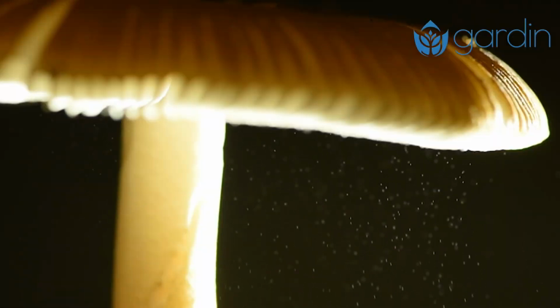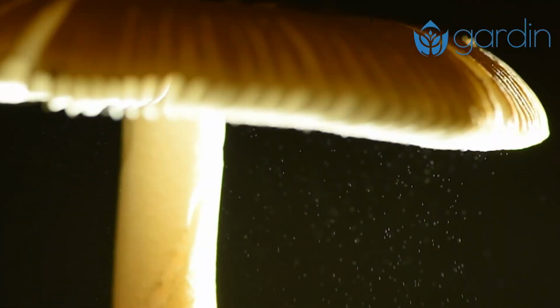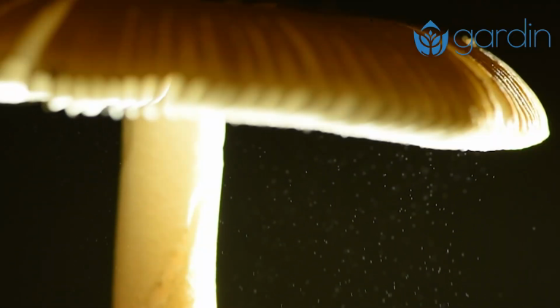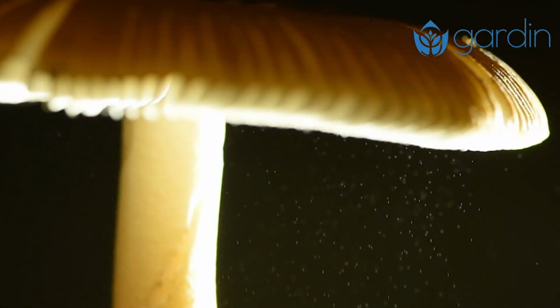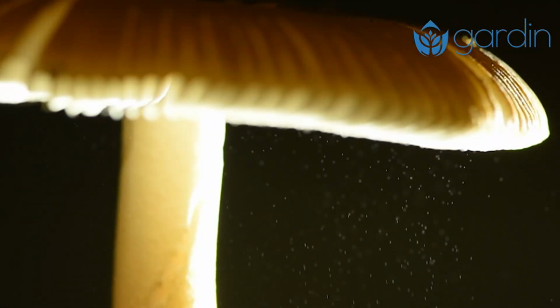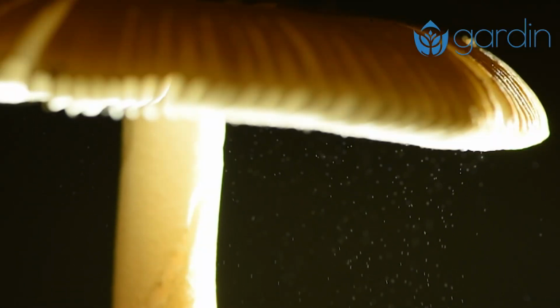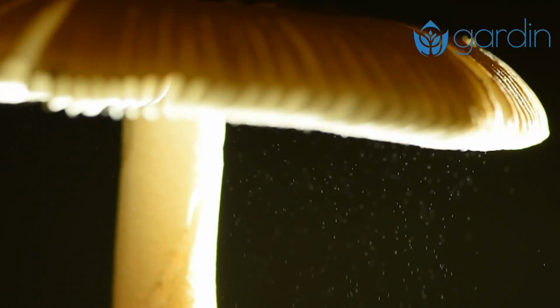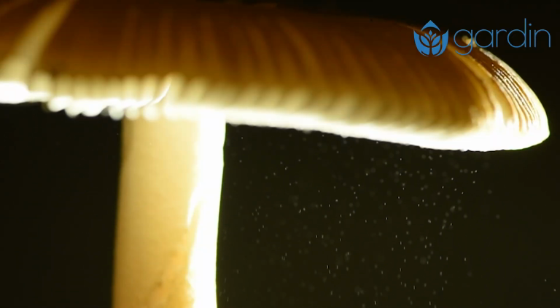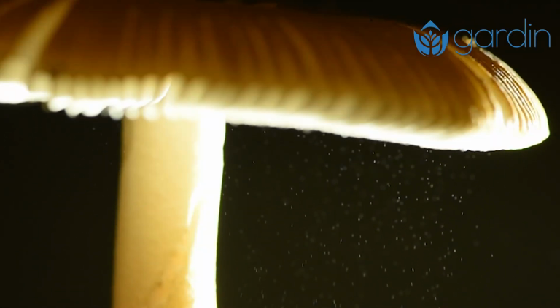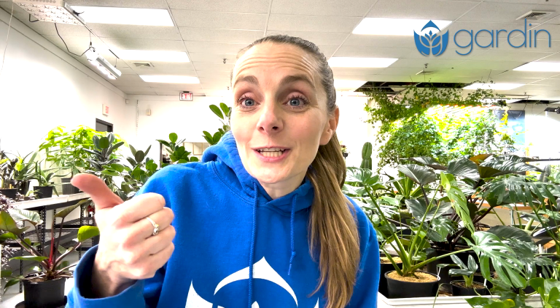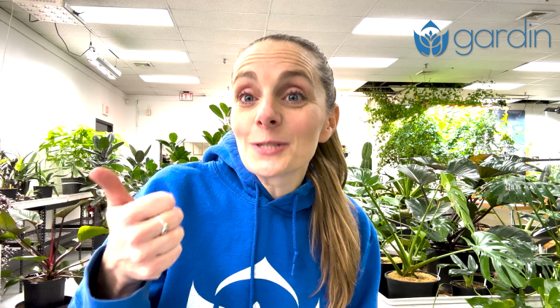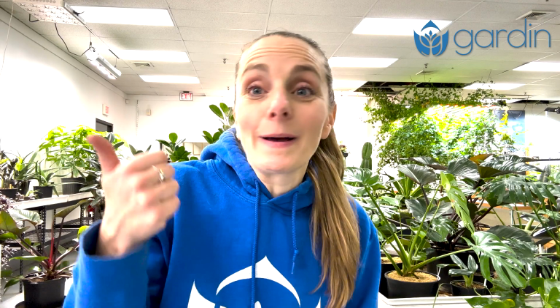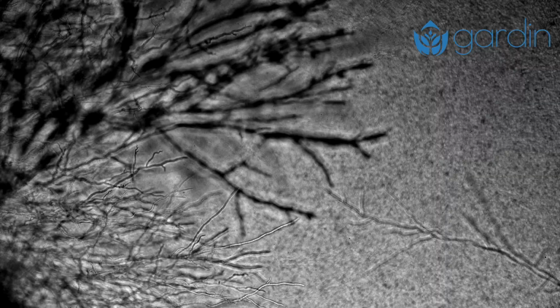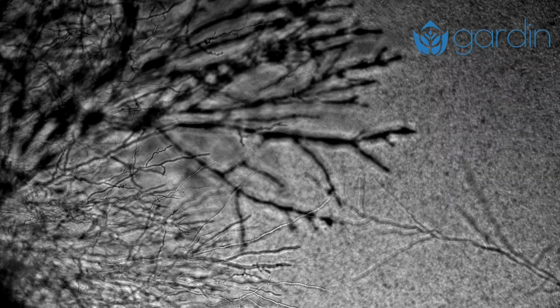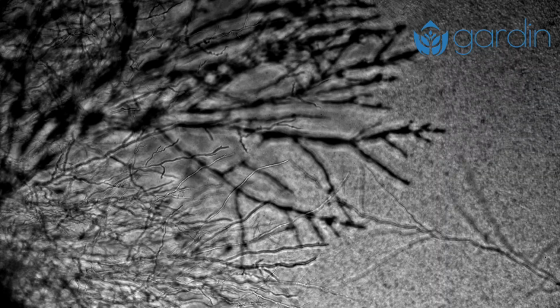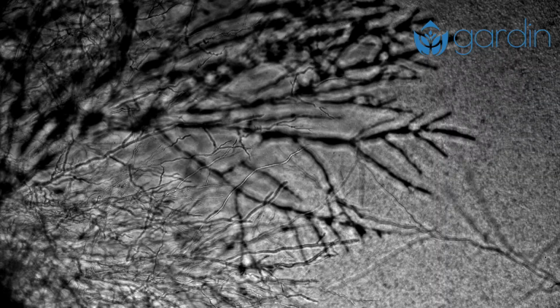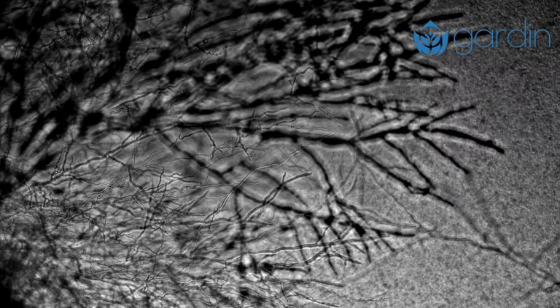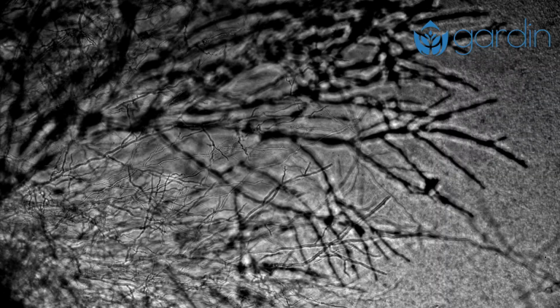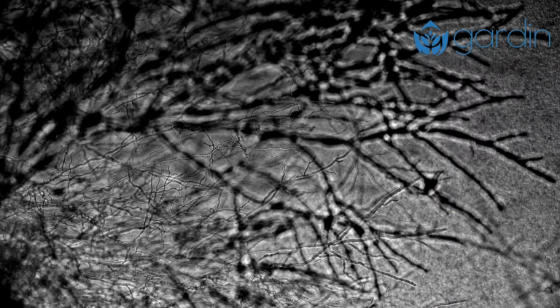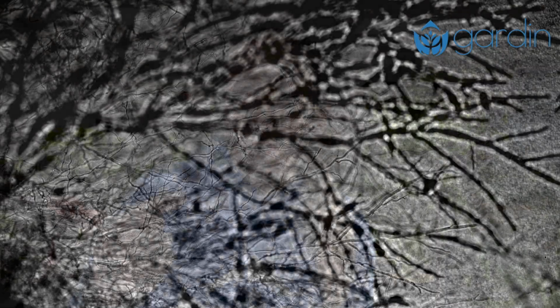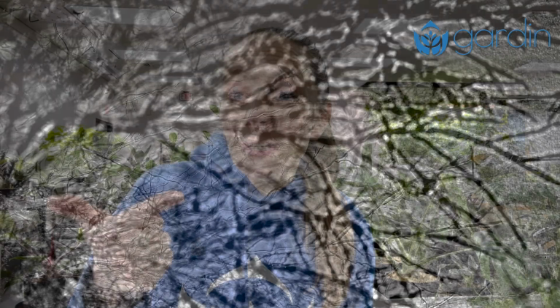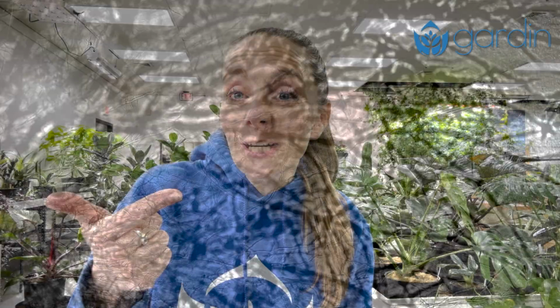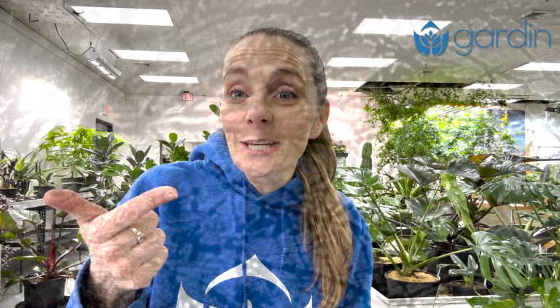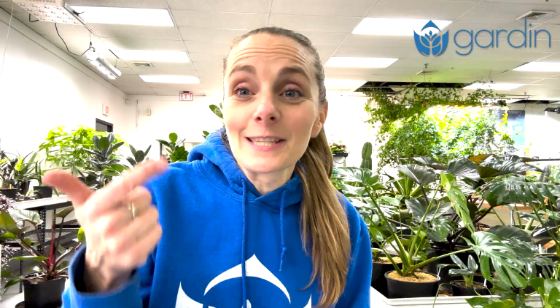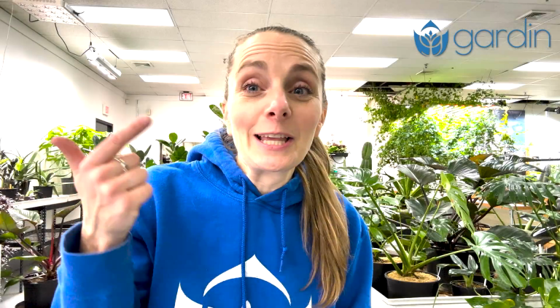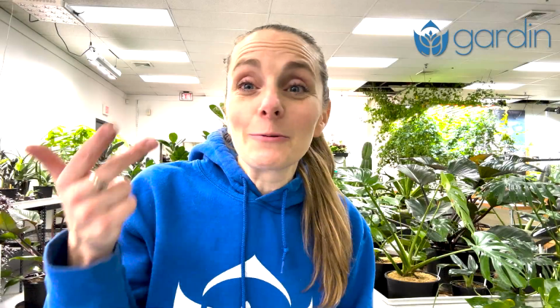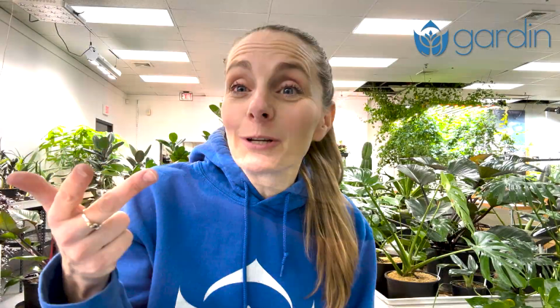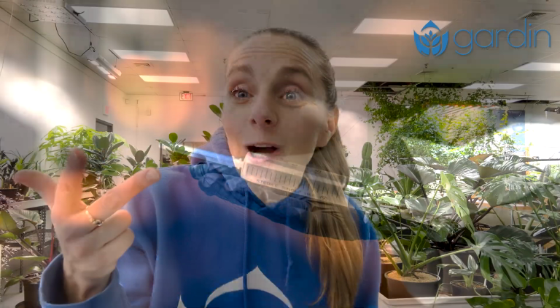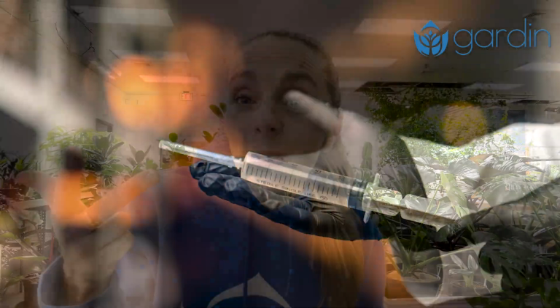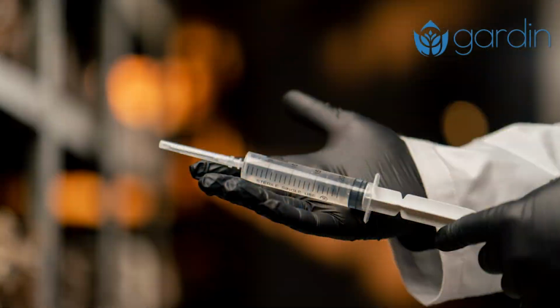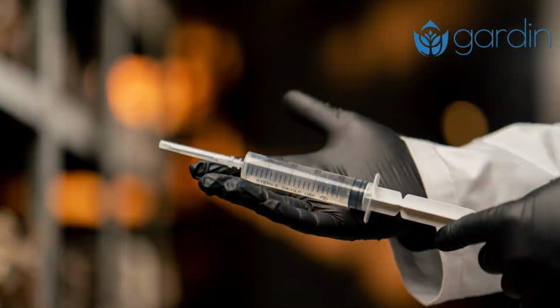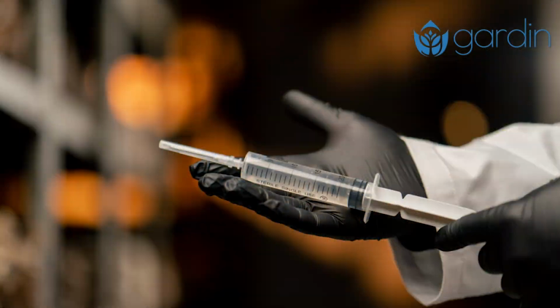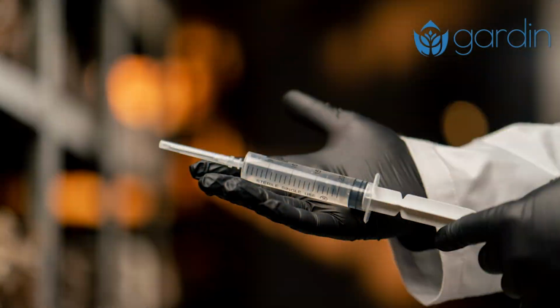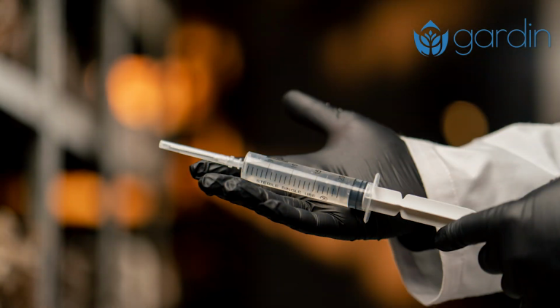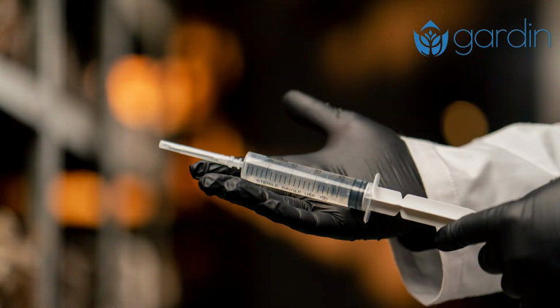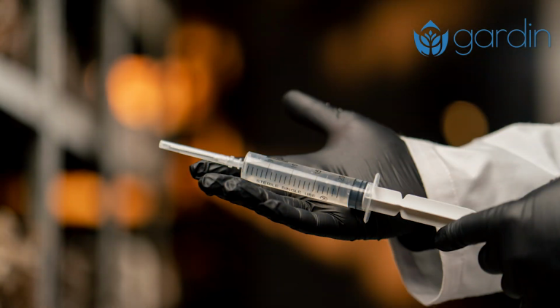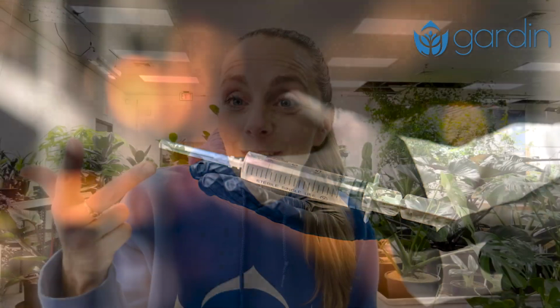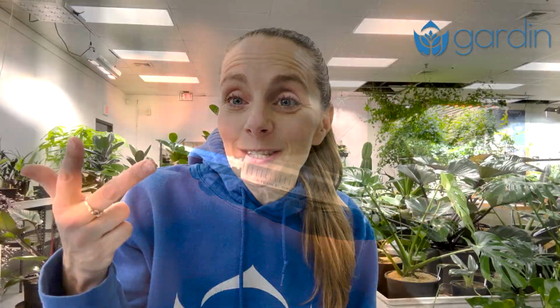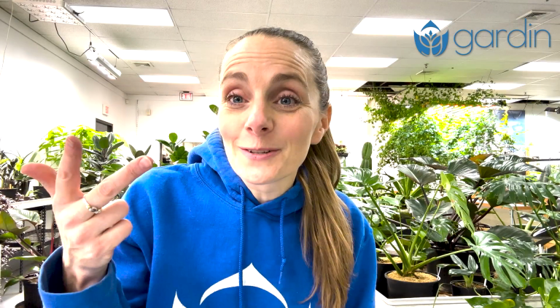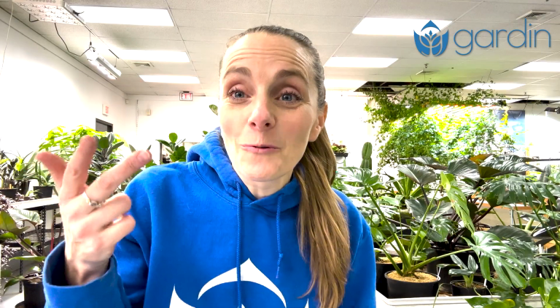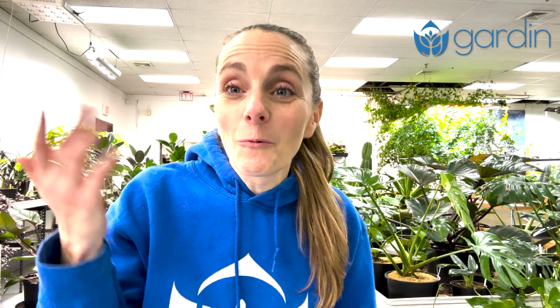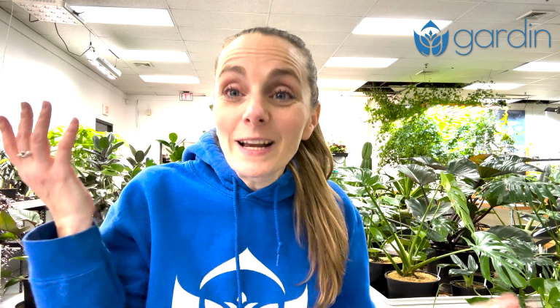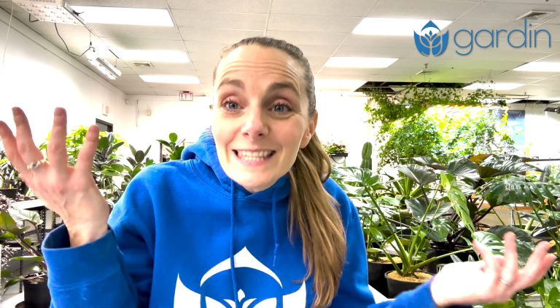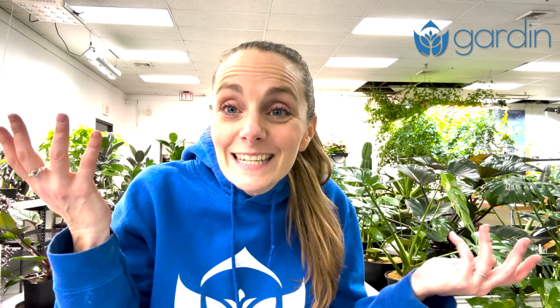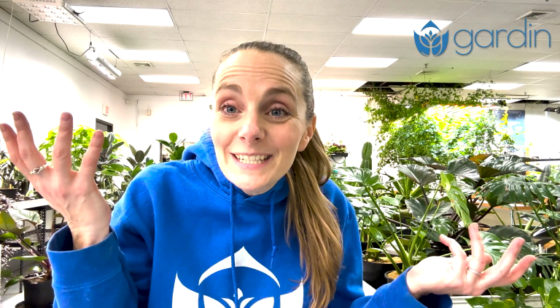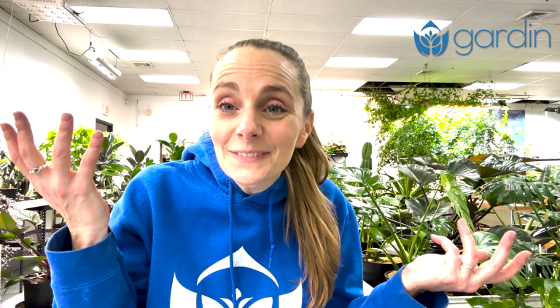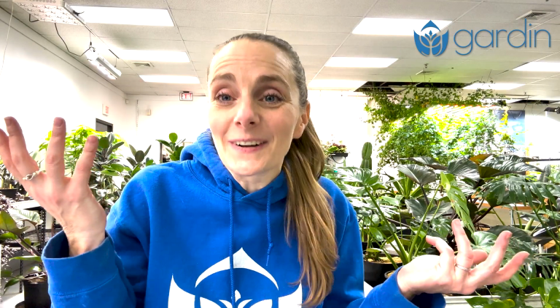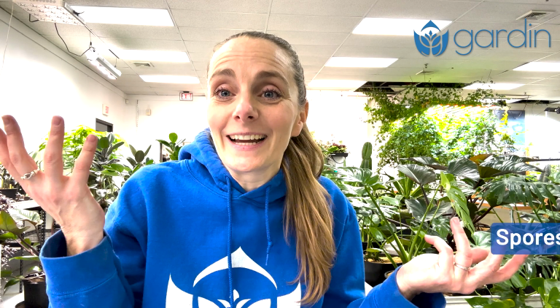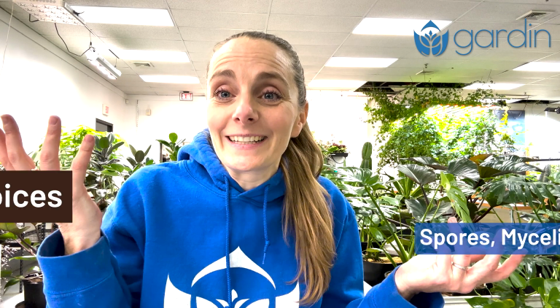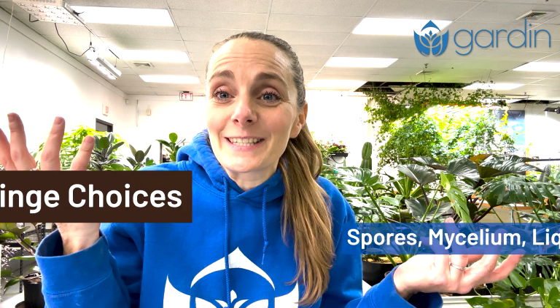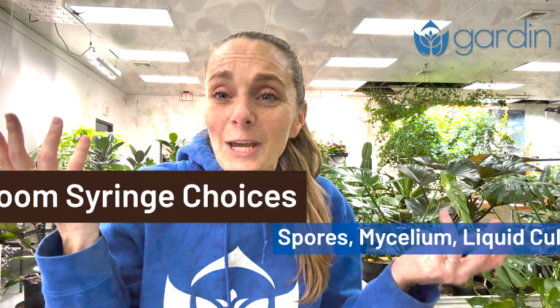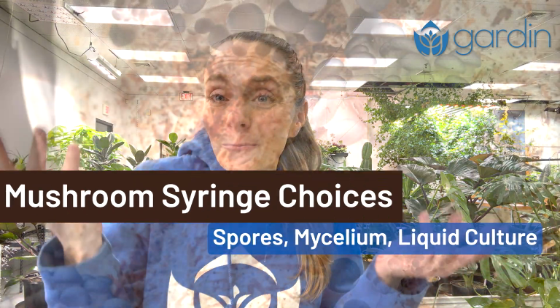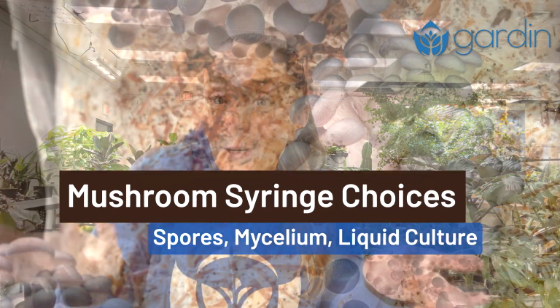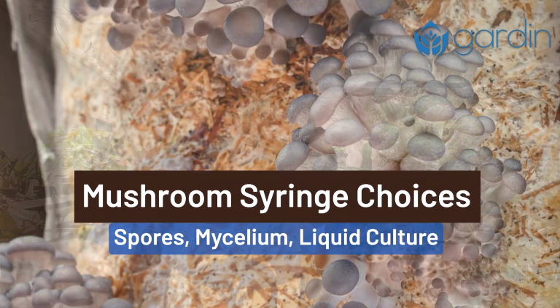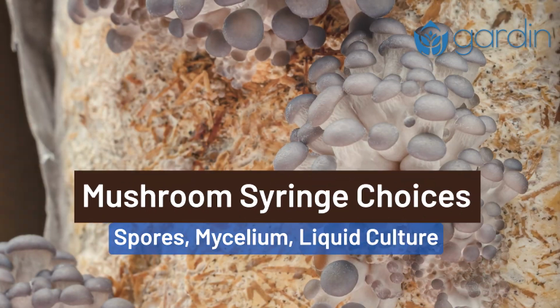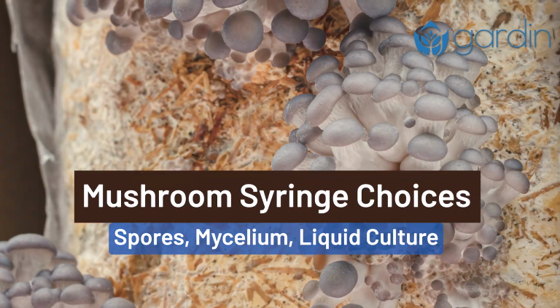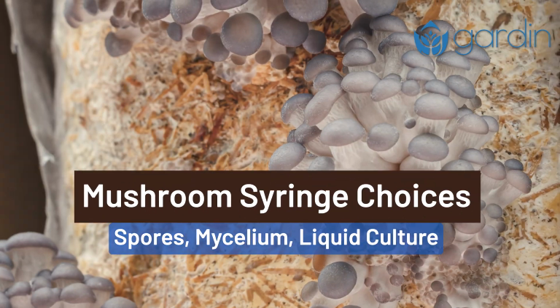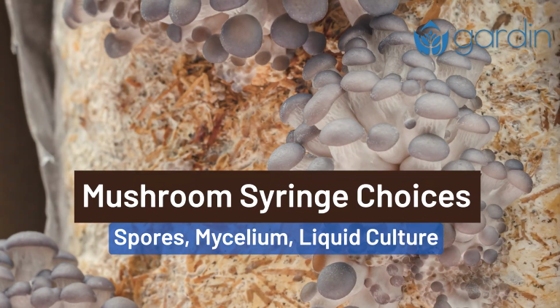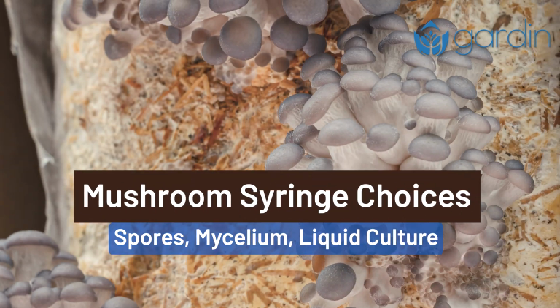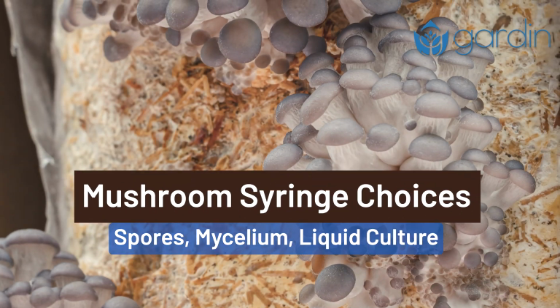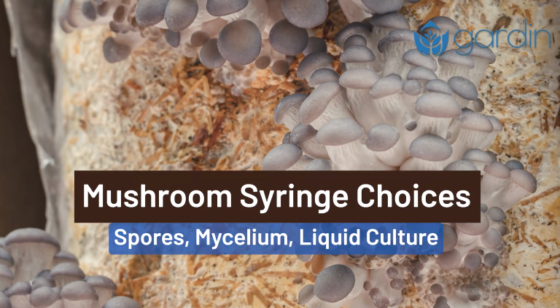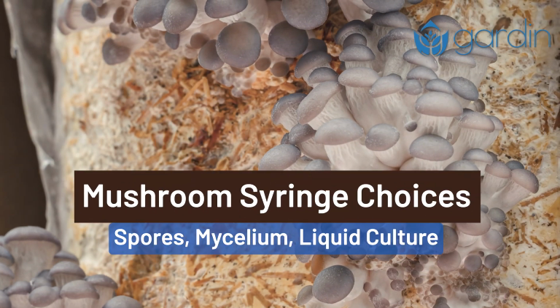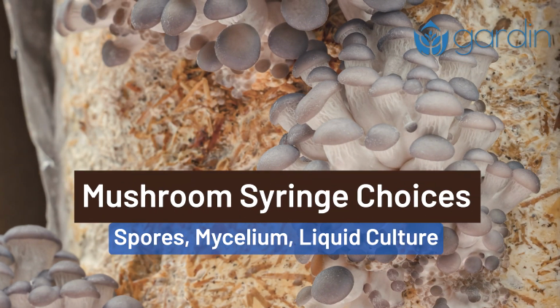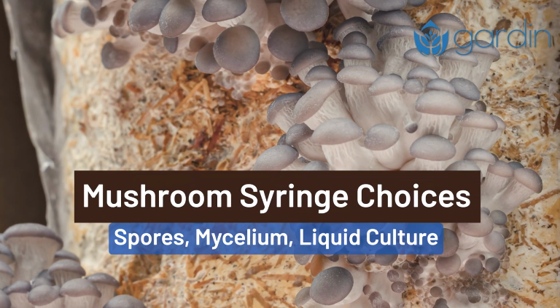Spore syringes, mycelium syringes, liquid culture syringes — what's the difference and which one should you use?